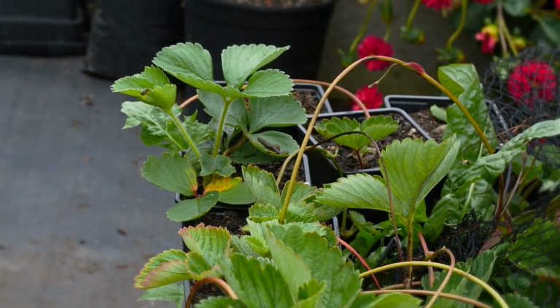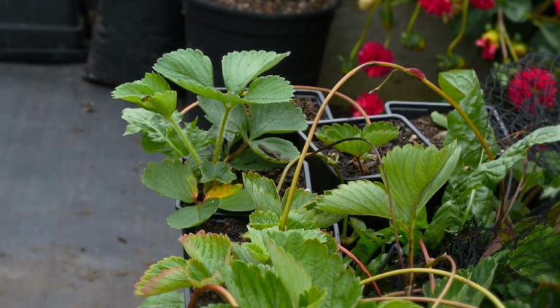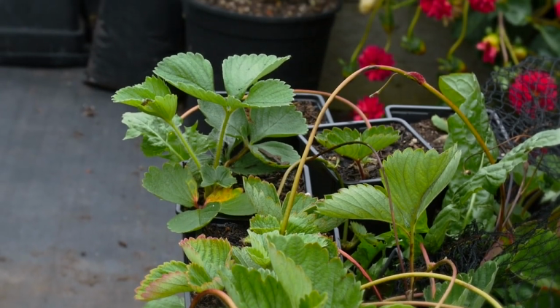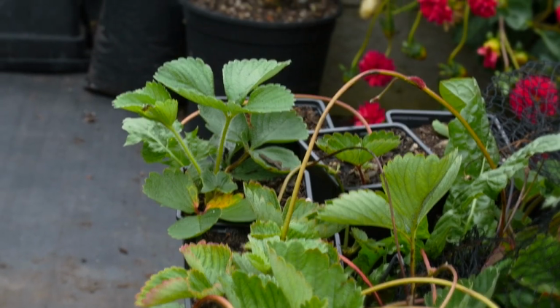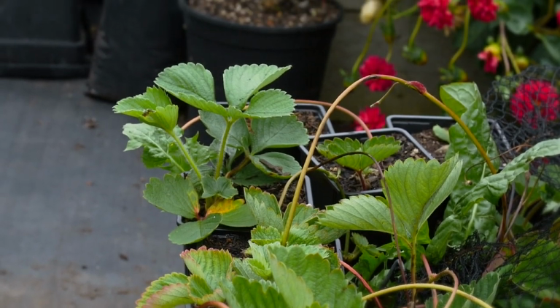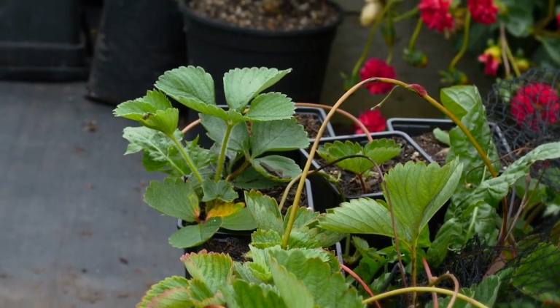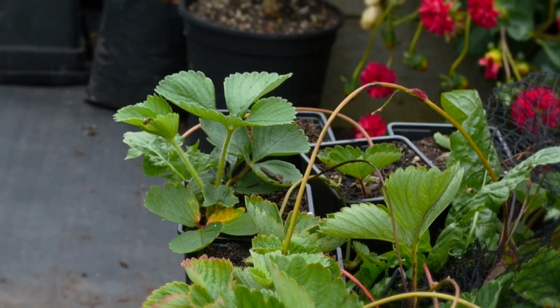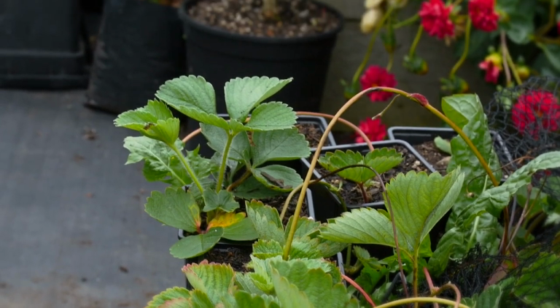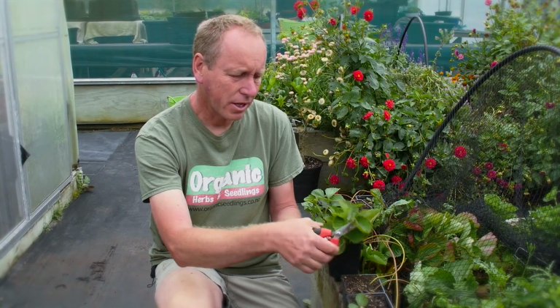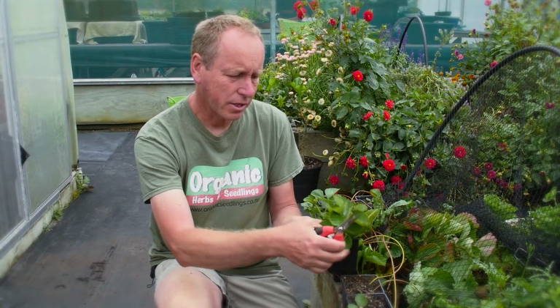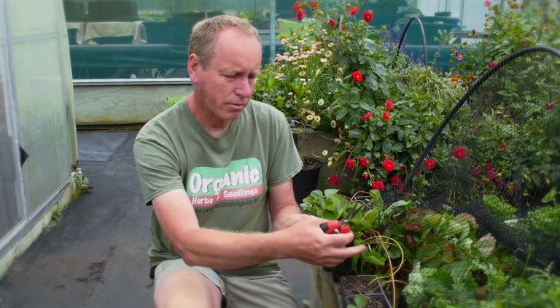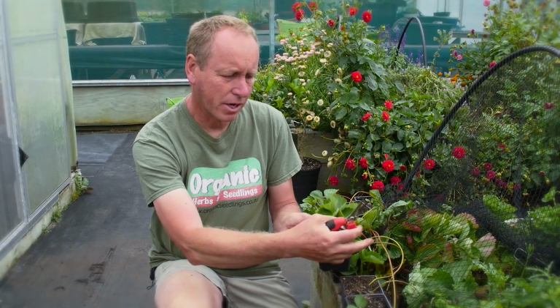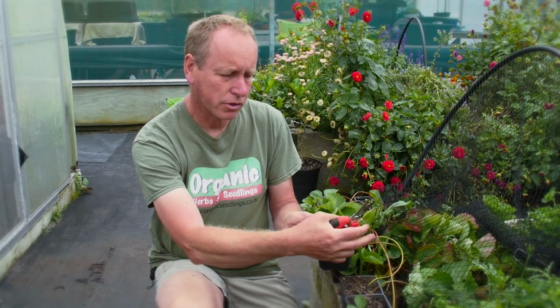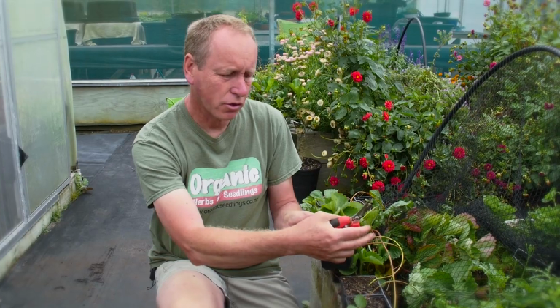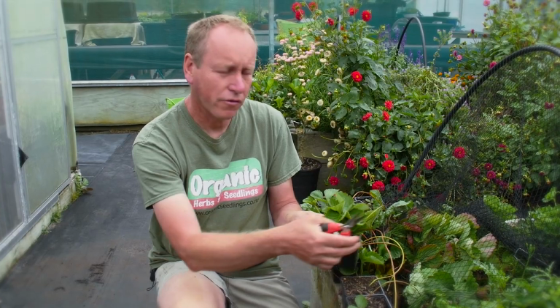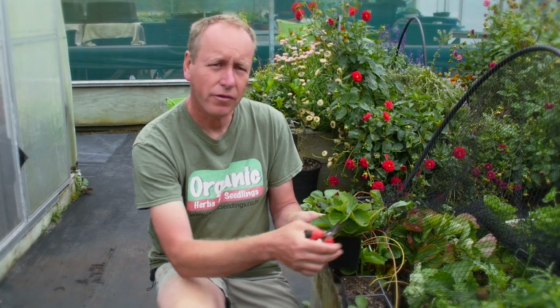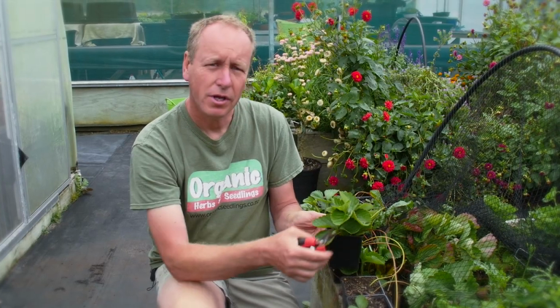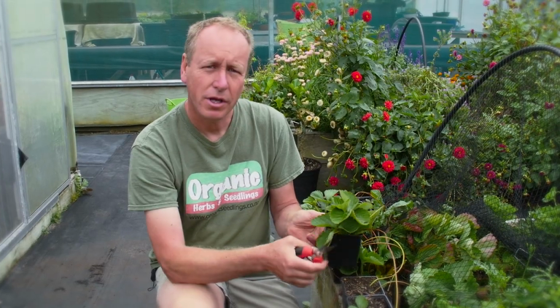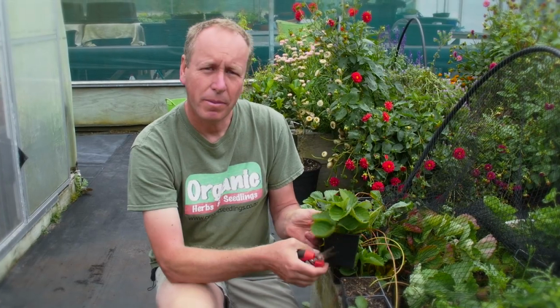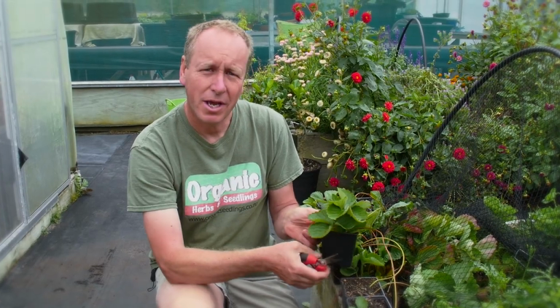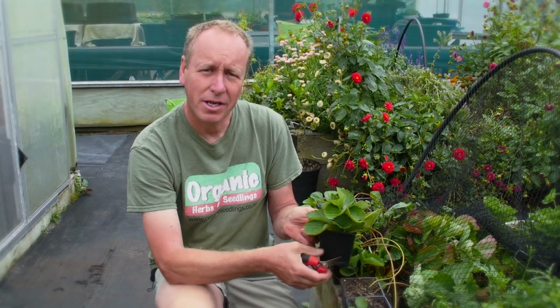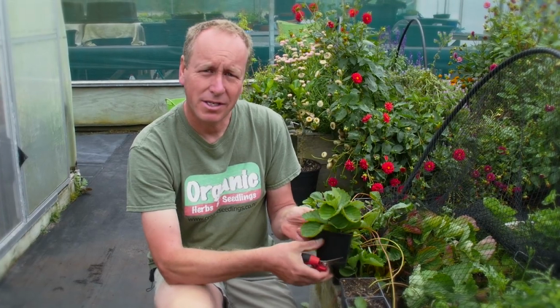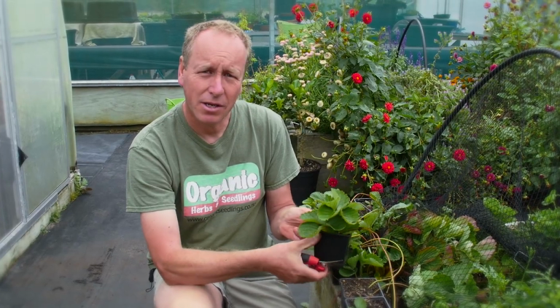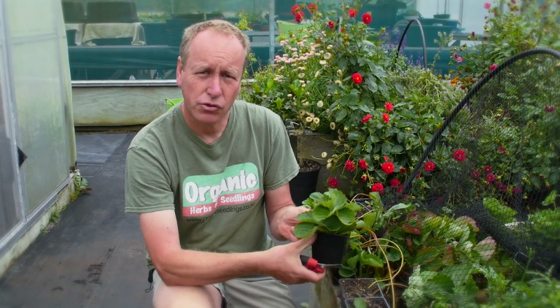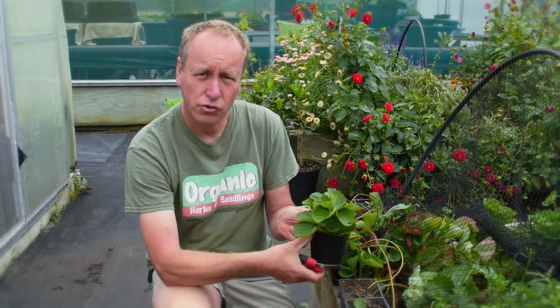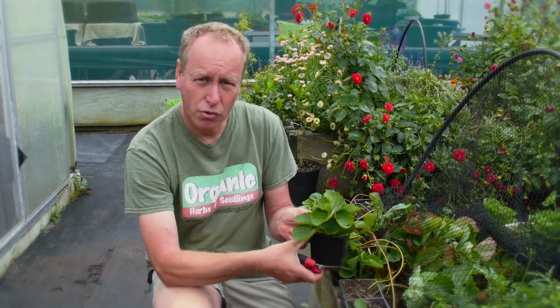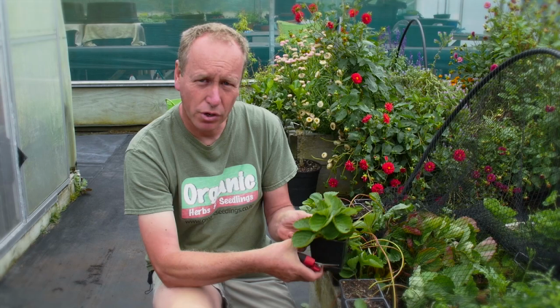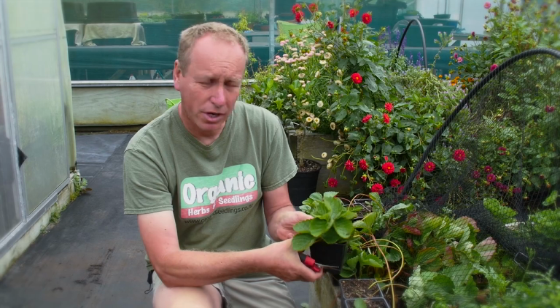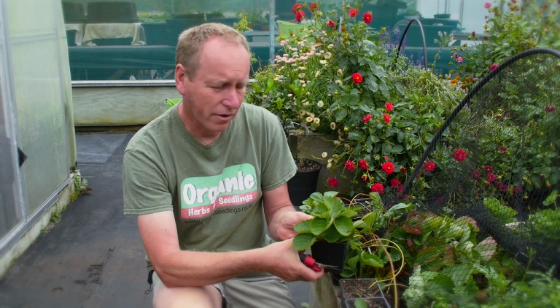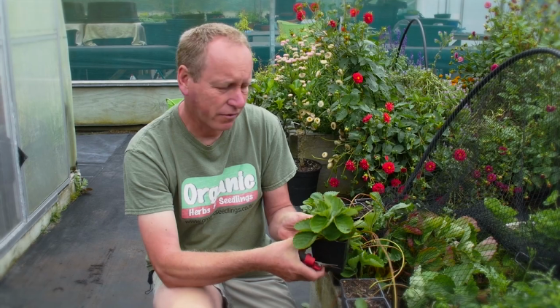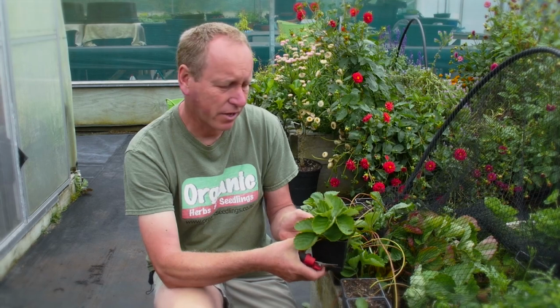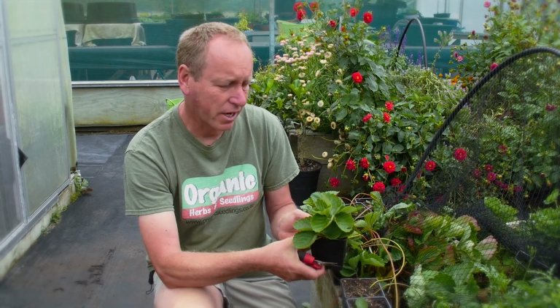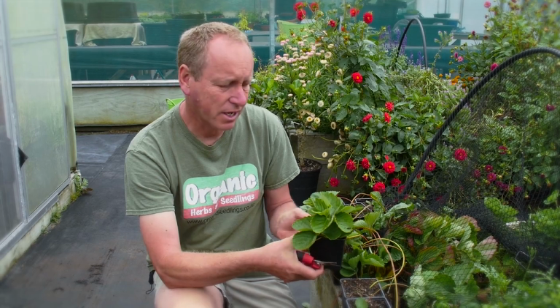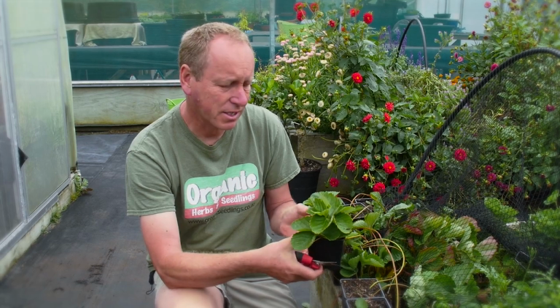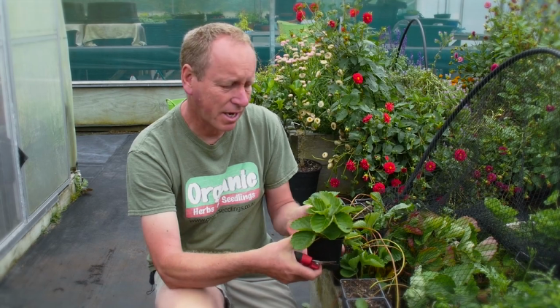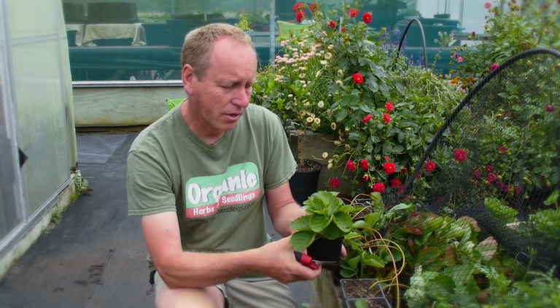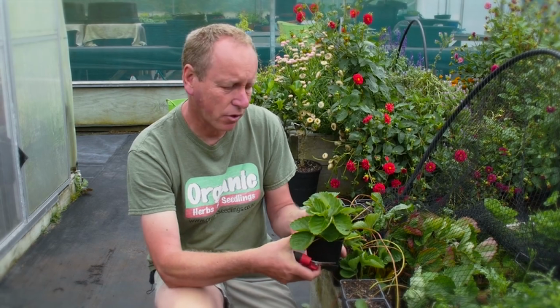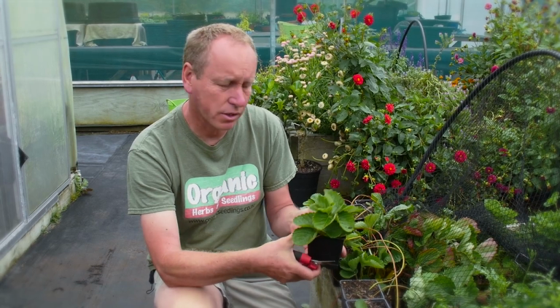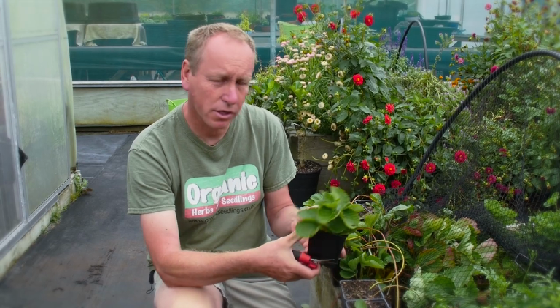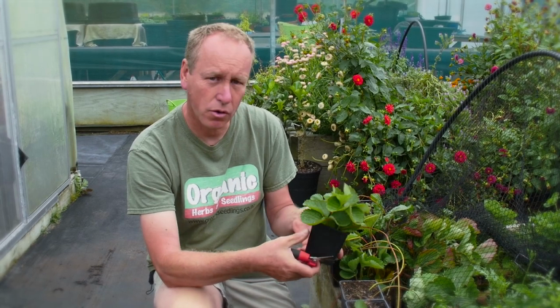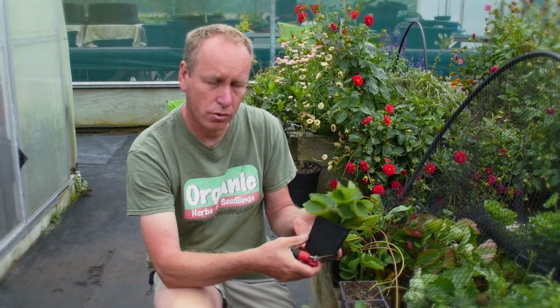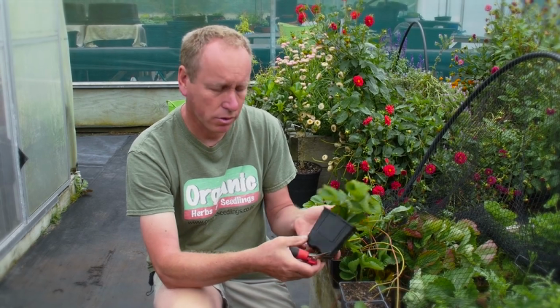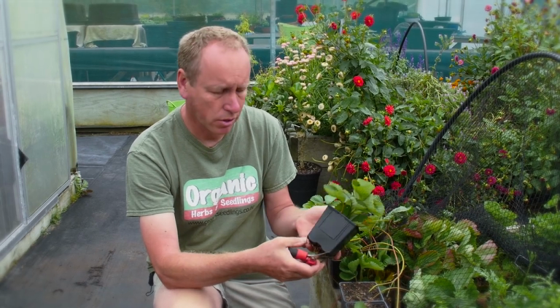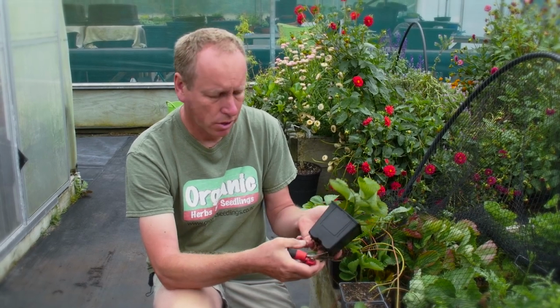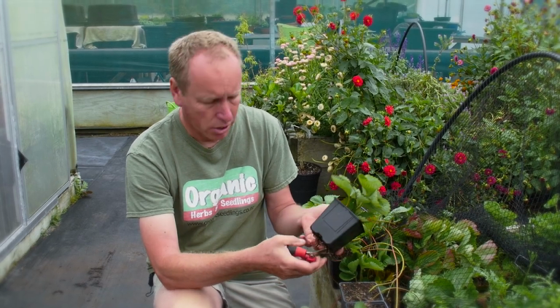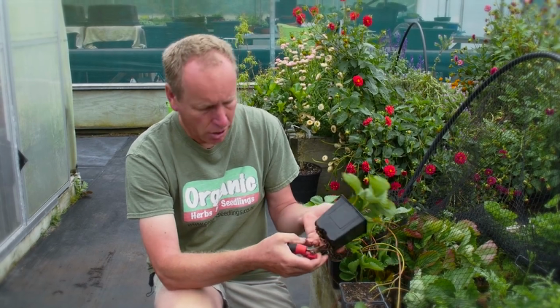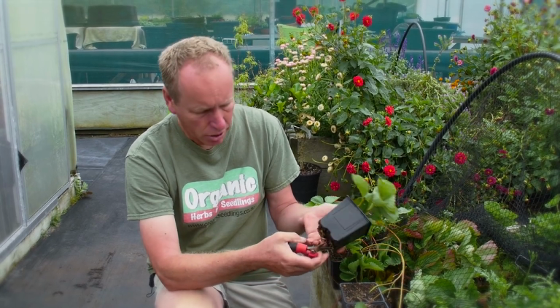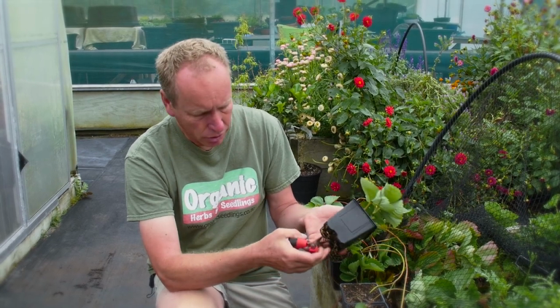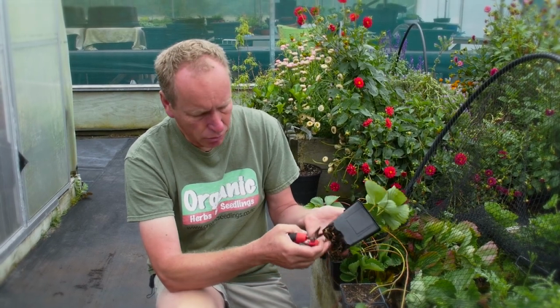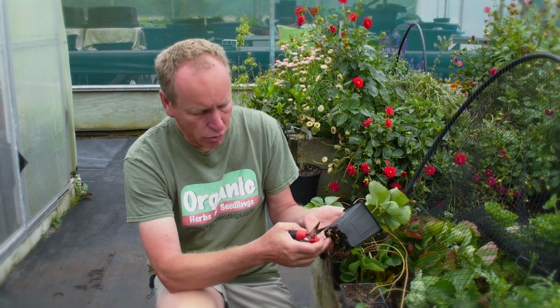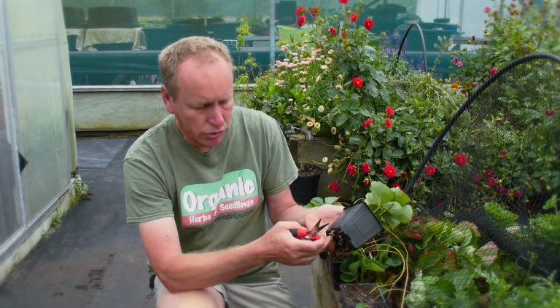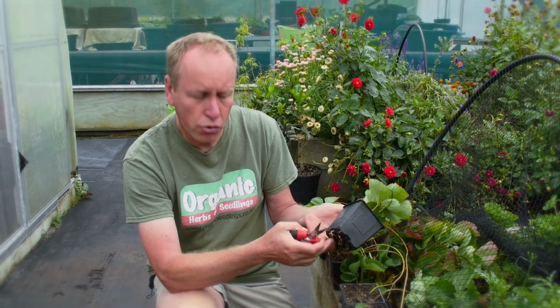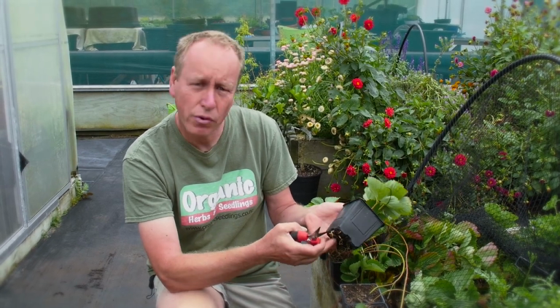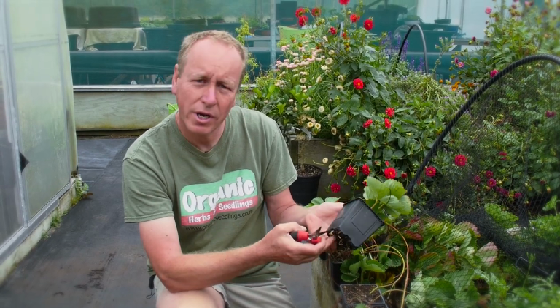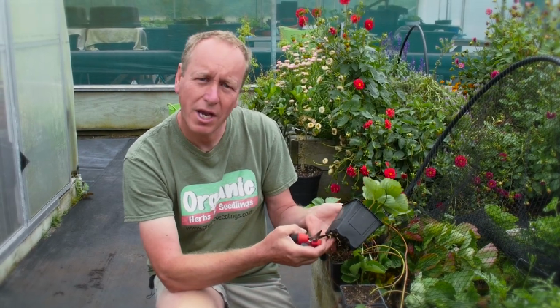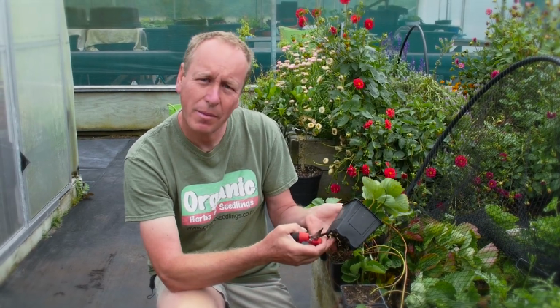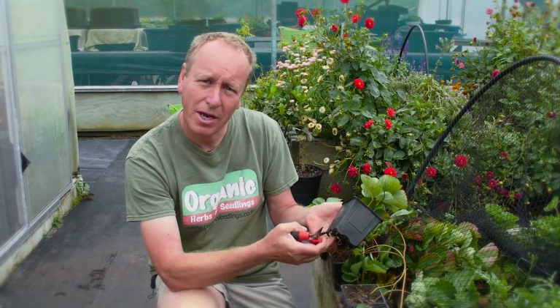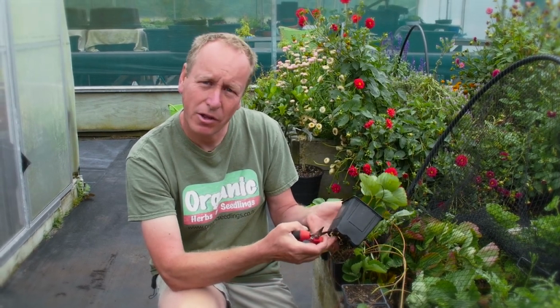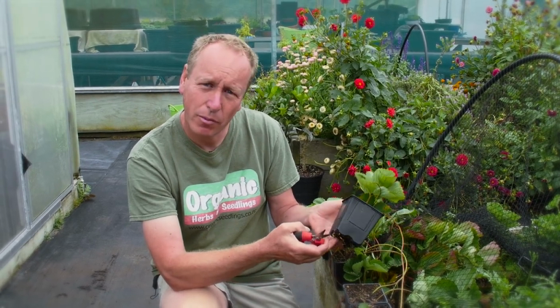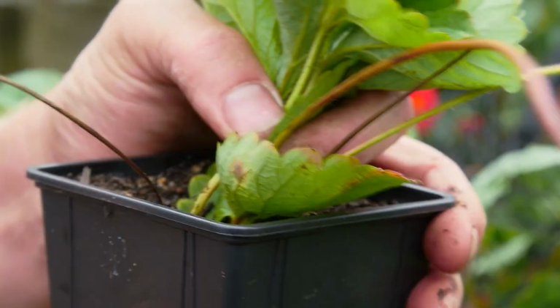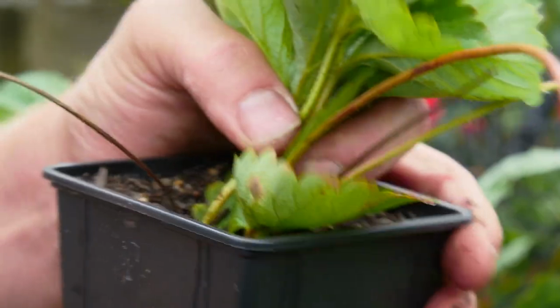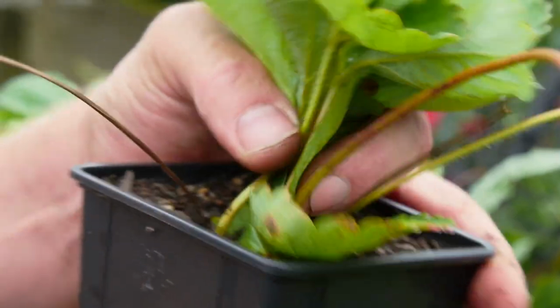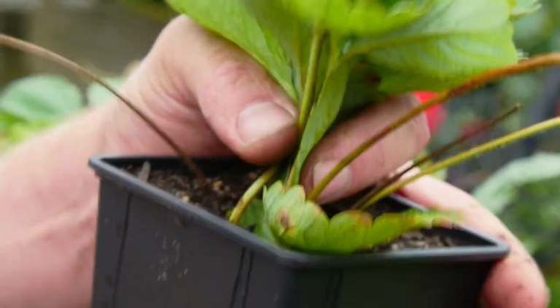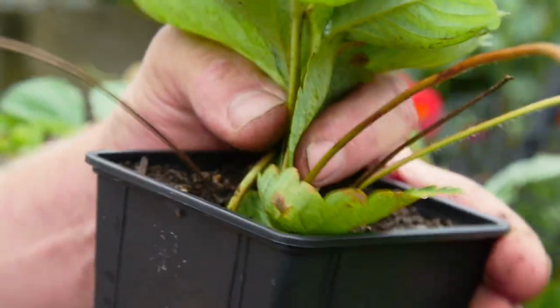Even though we're cutting these runners off, the plant is now strong enough that it can stand on its own. The roots are already coming out the bottom now.